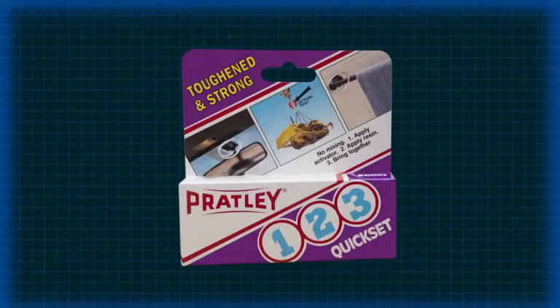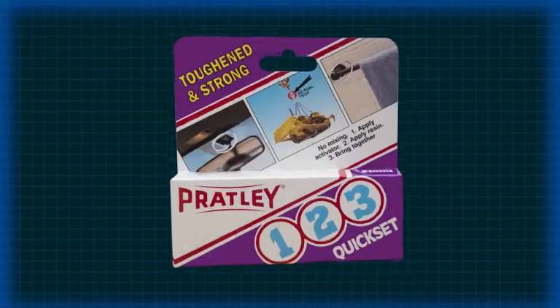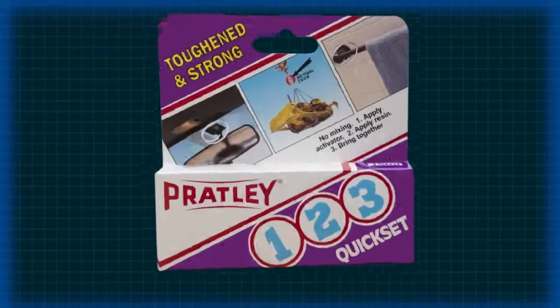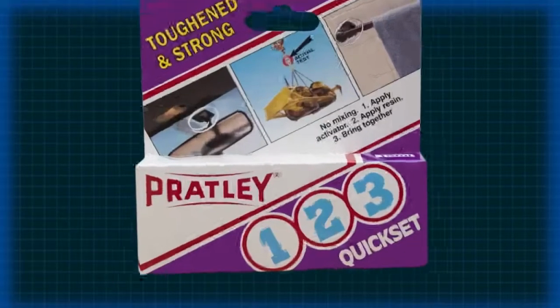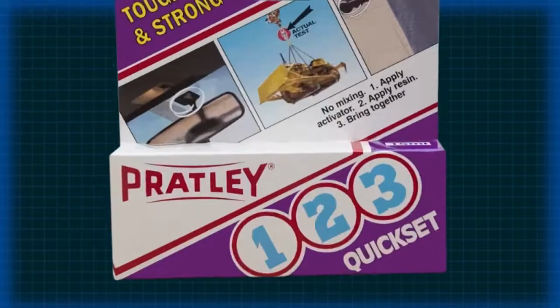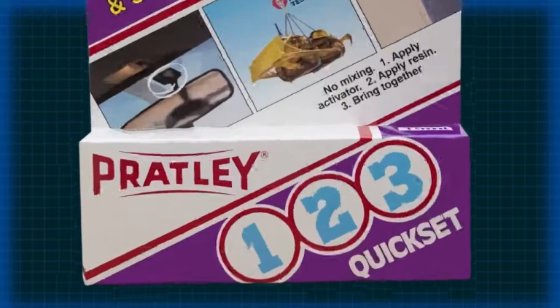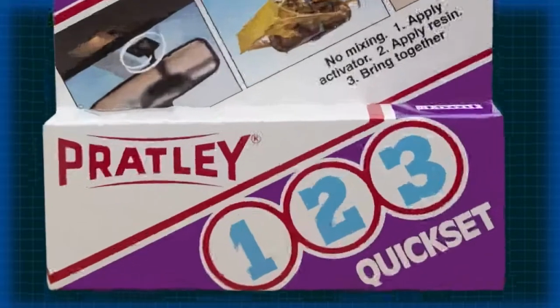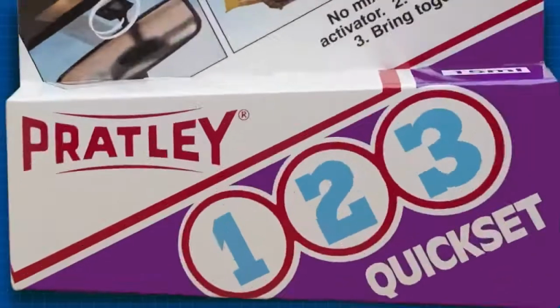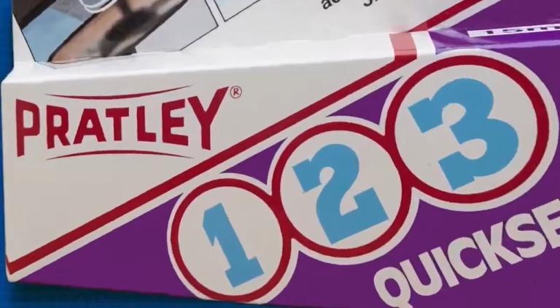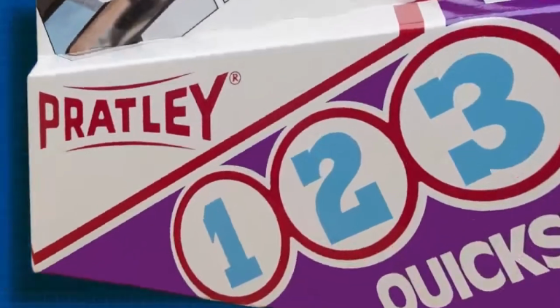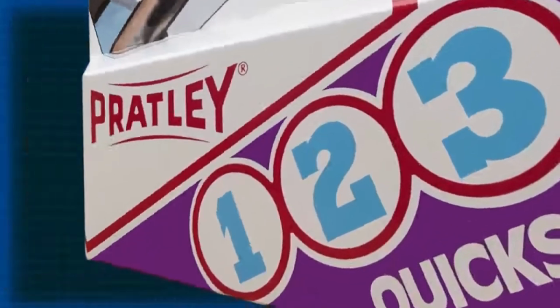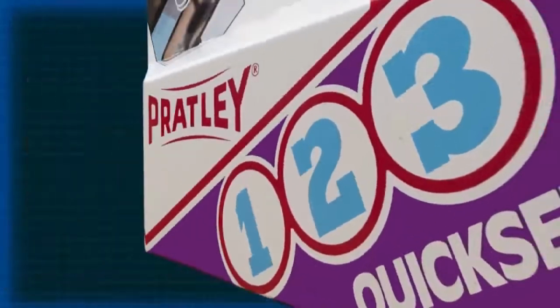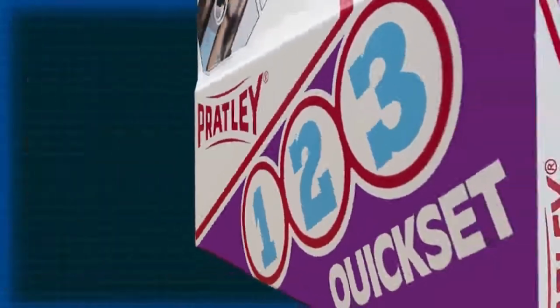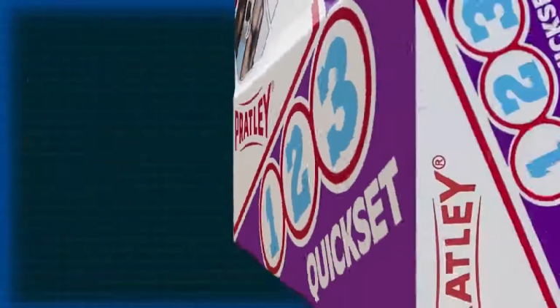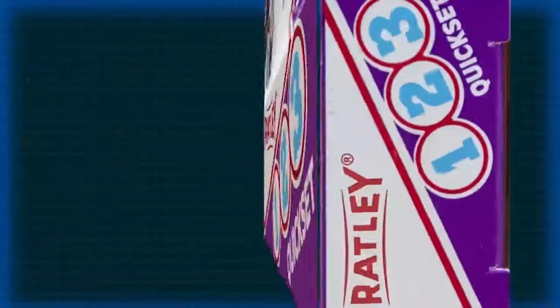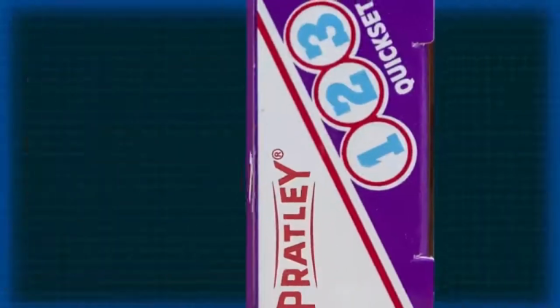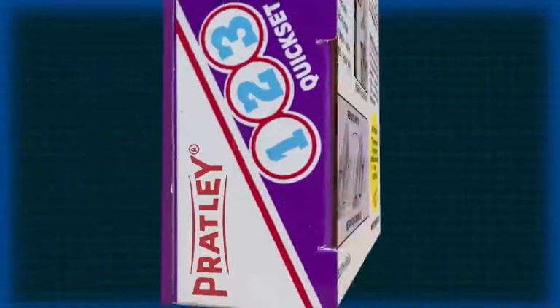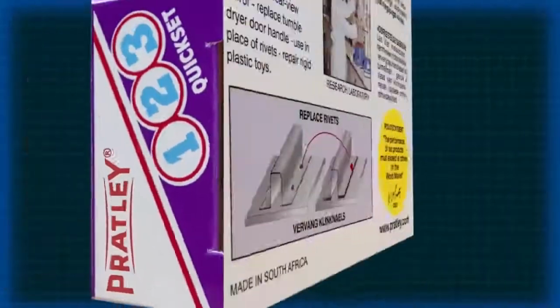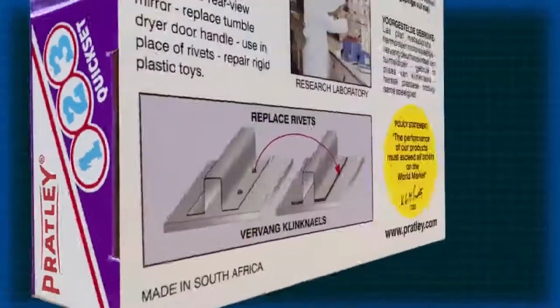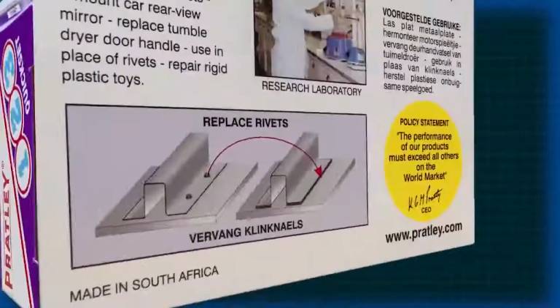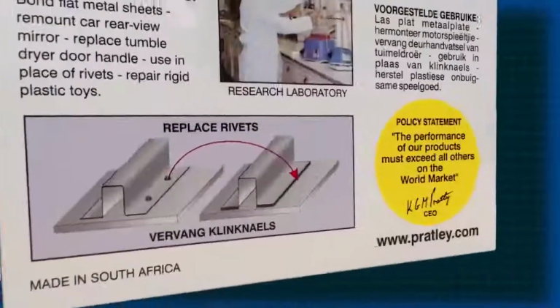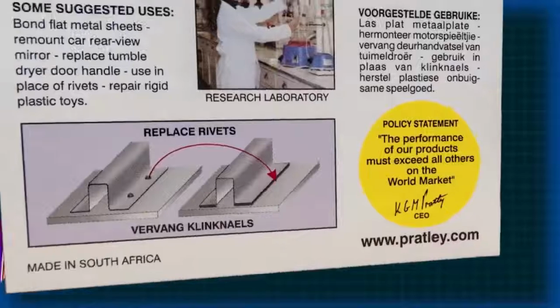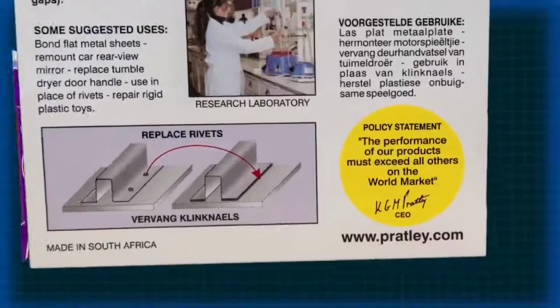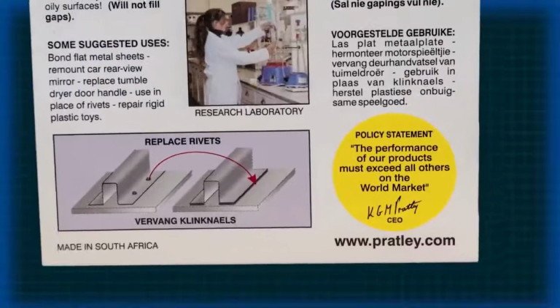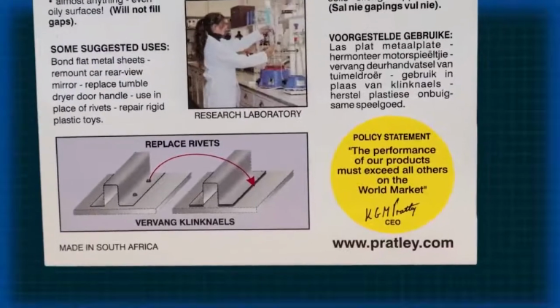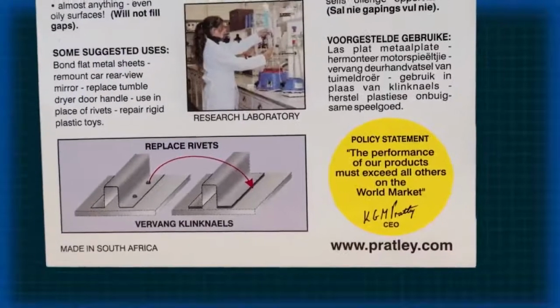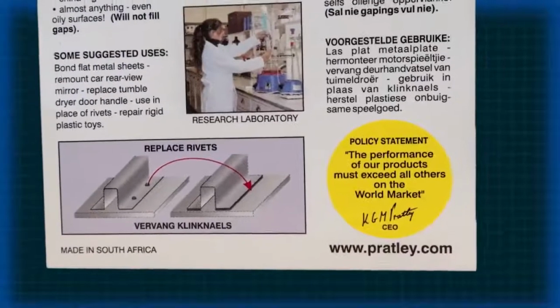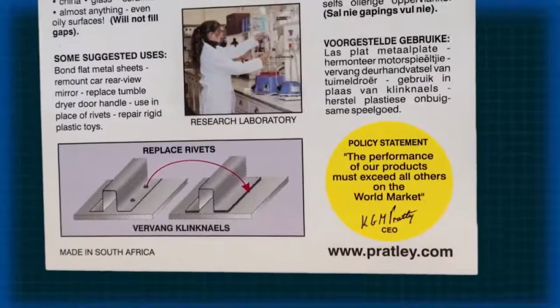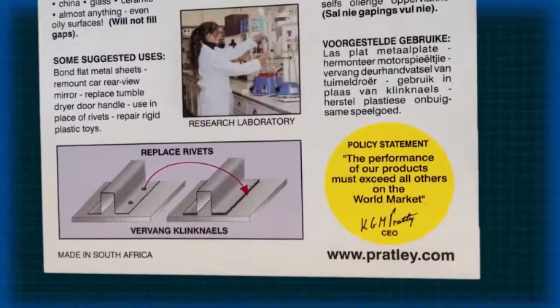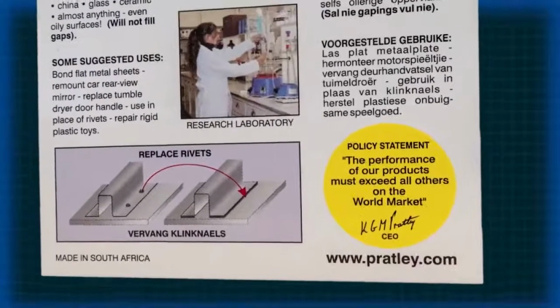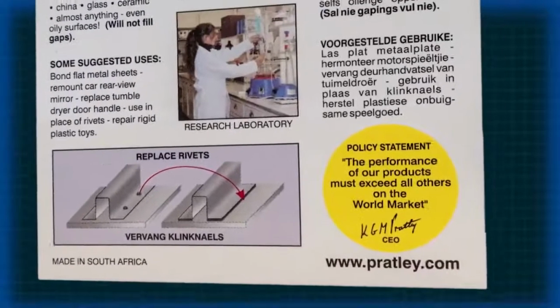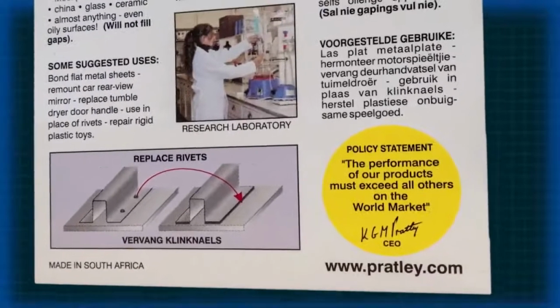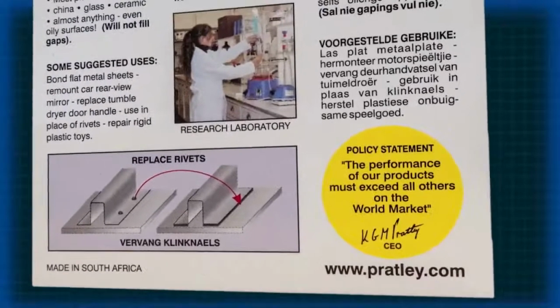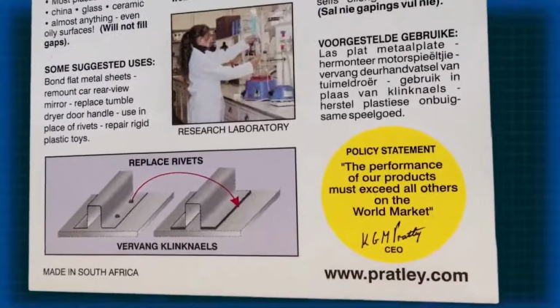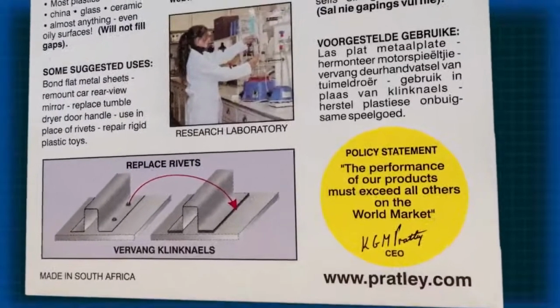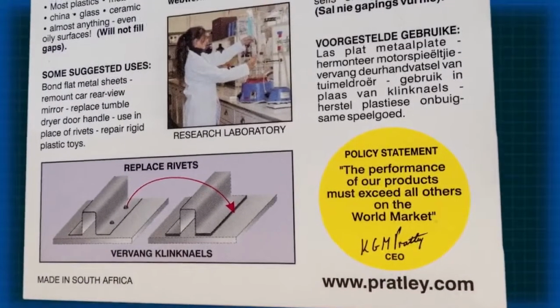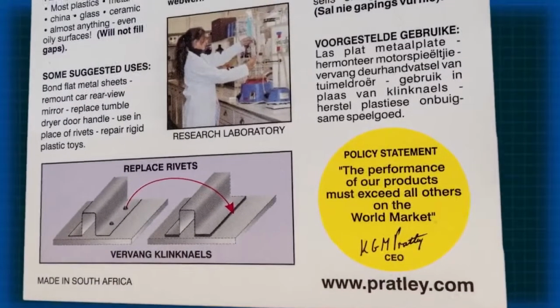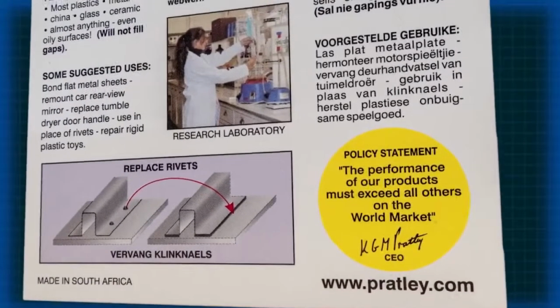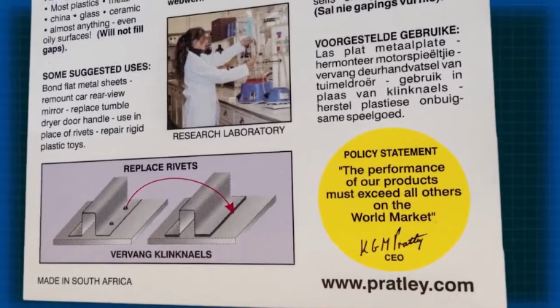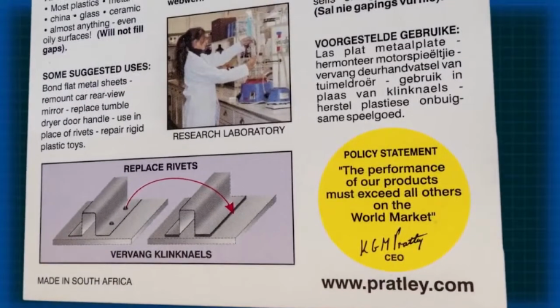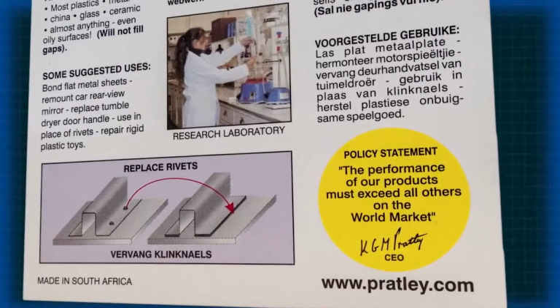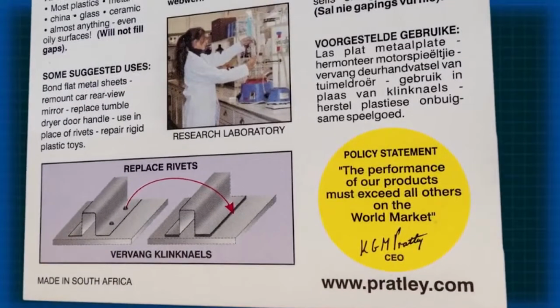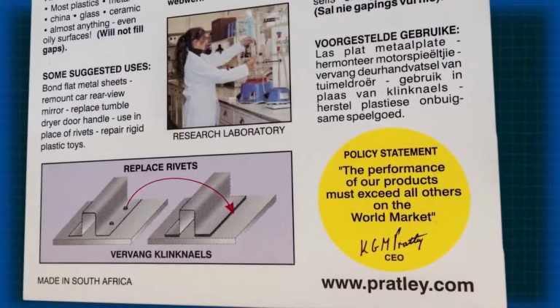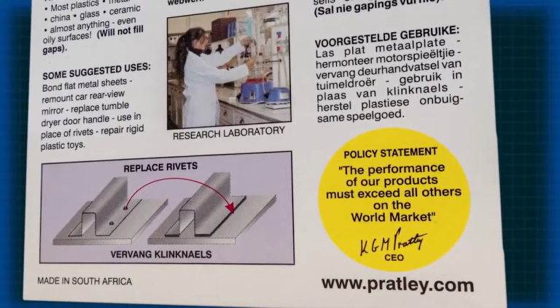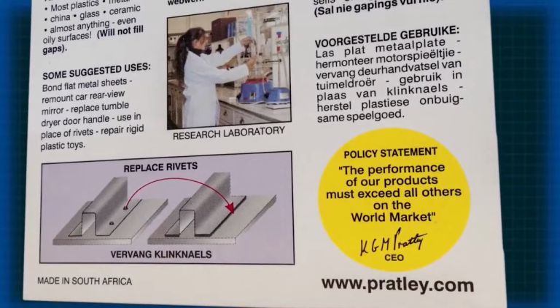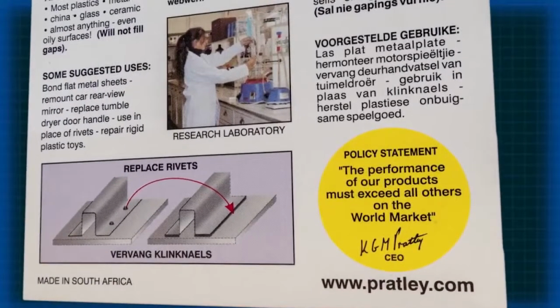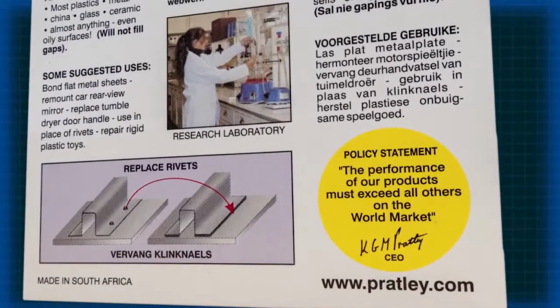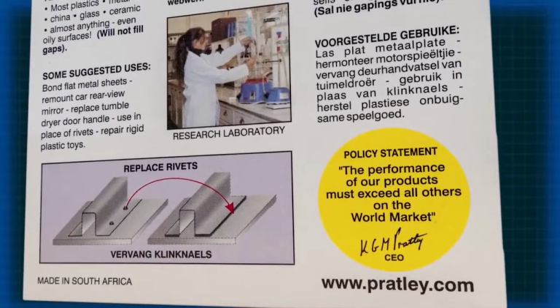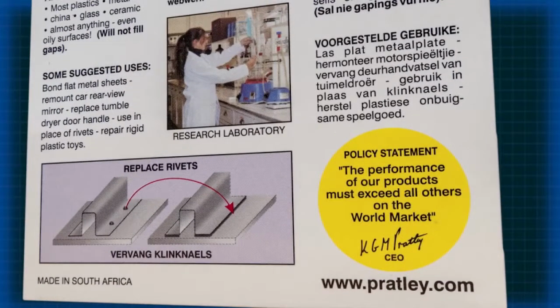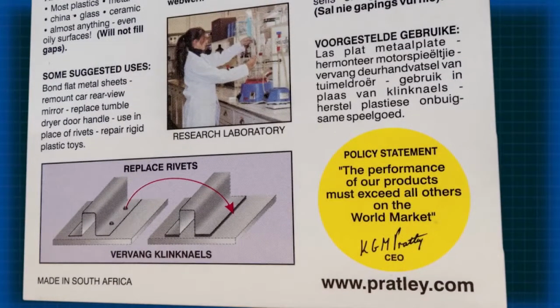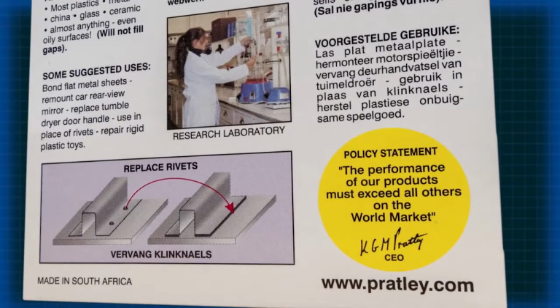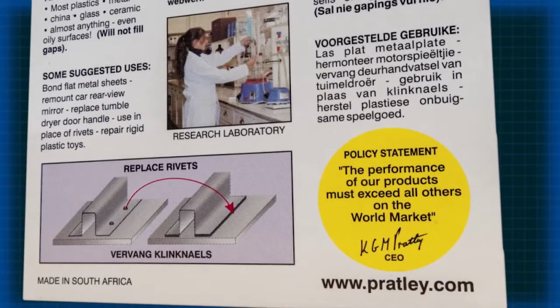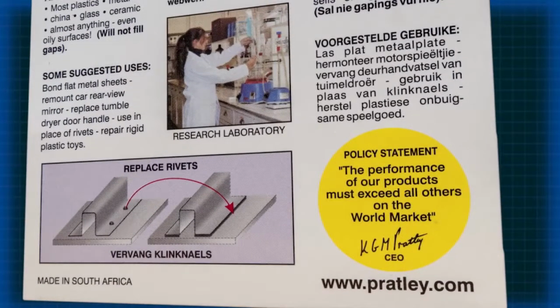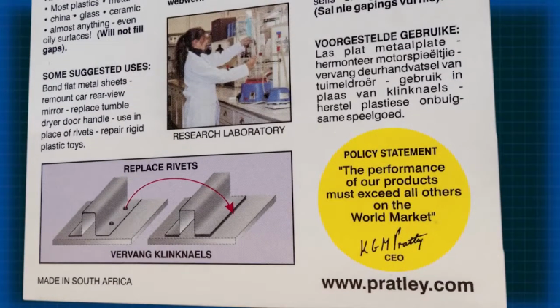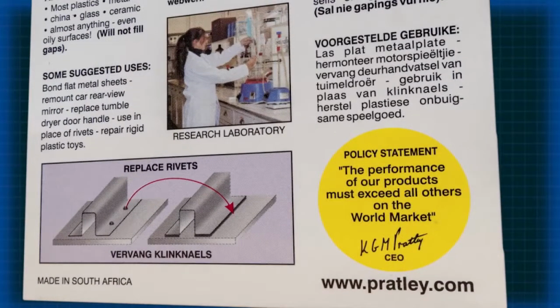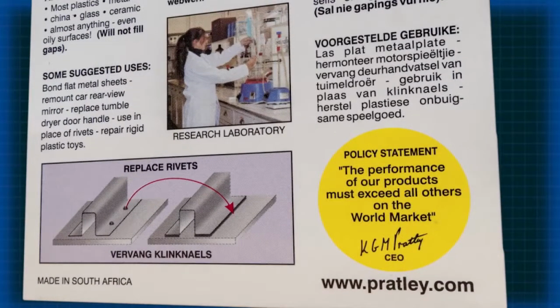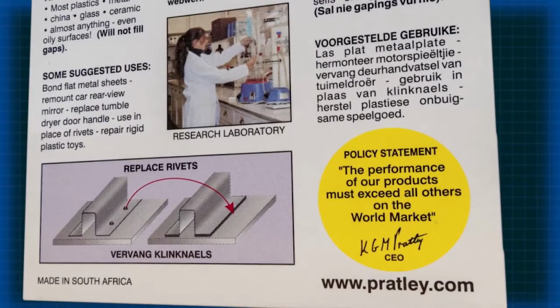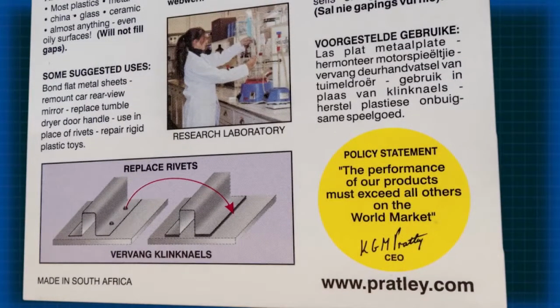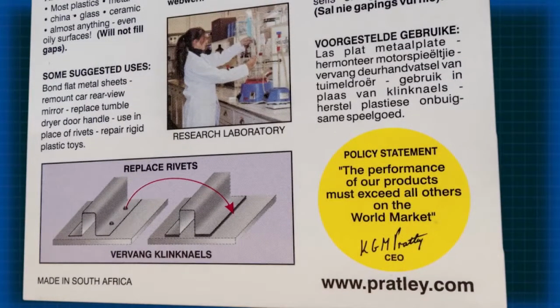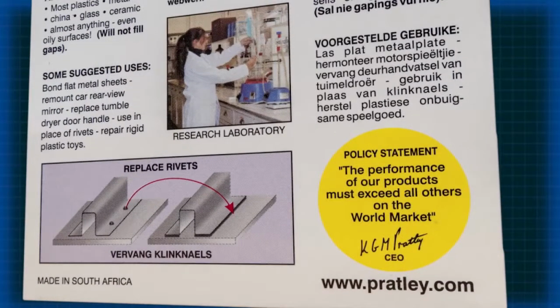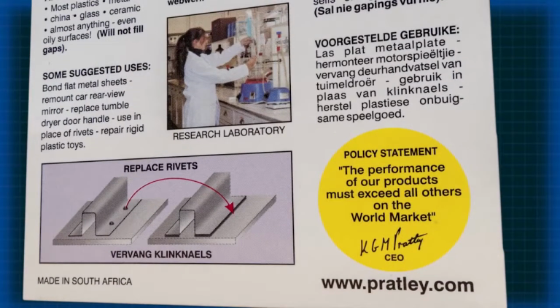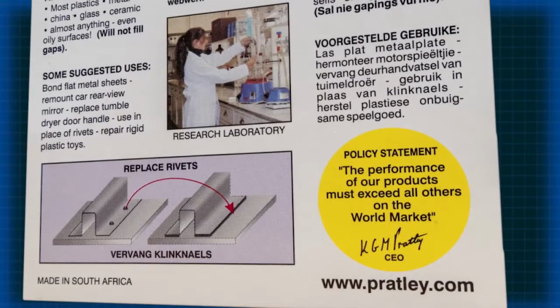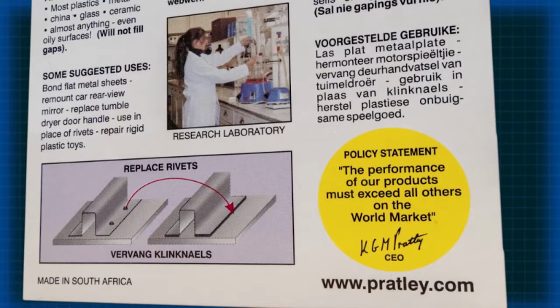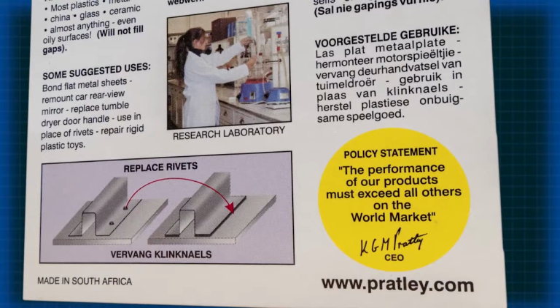All Pratly products carry our policy statement. The performance of our products must exceed all others on the world market.